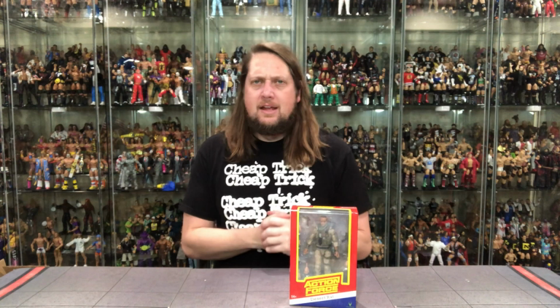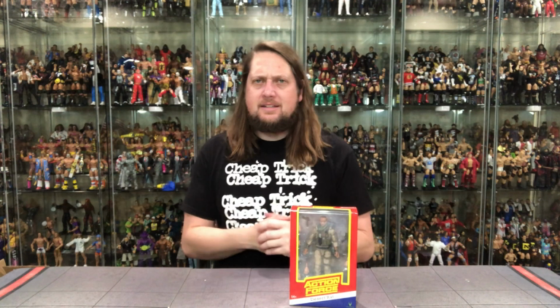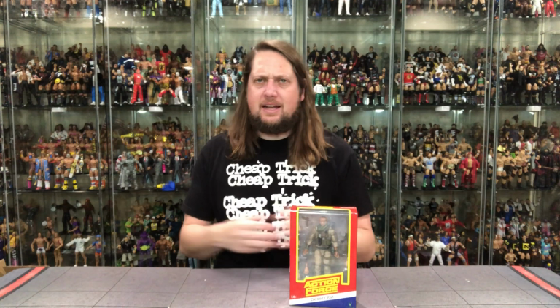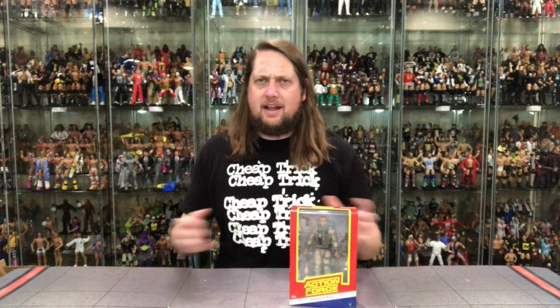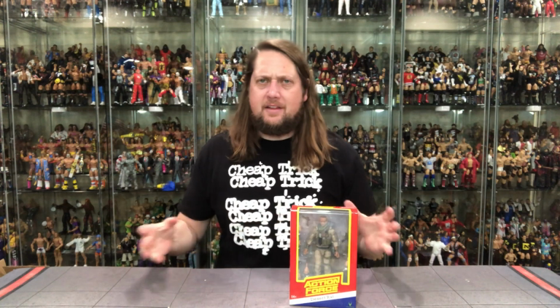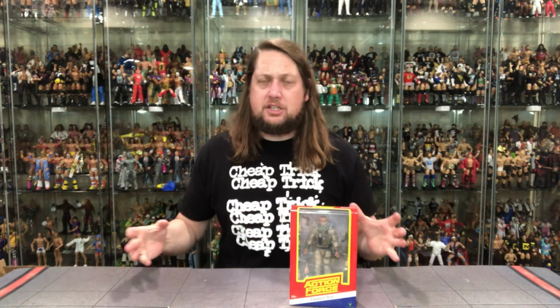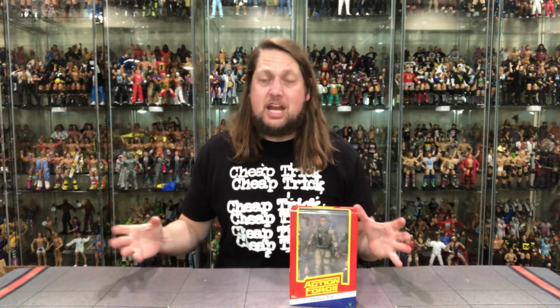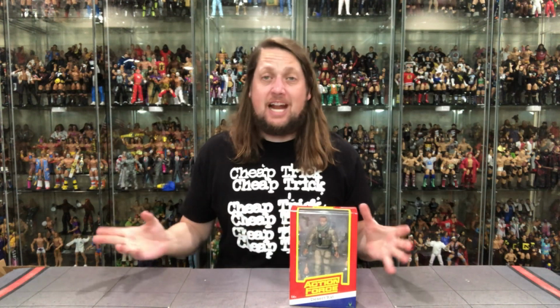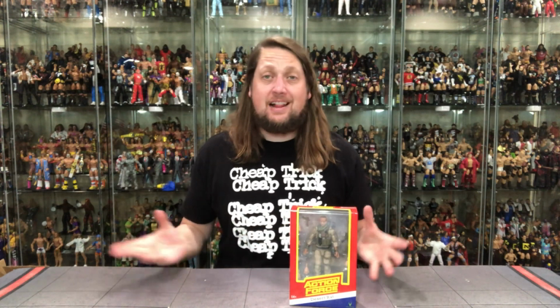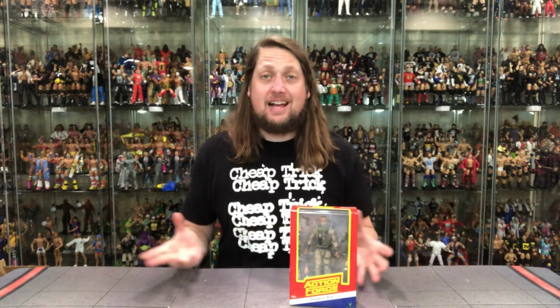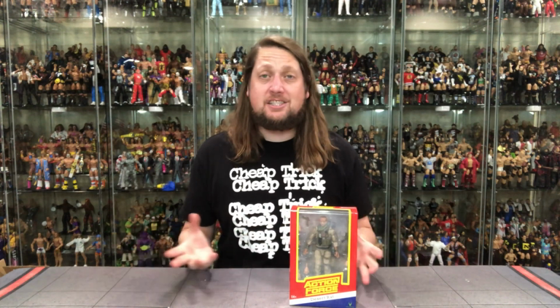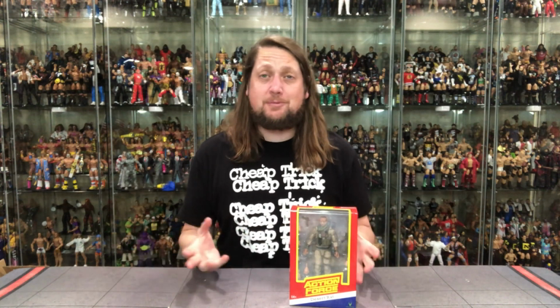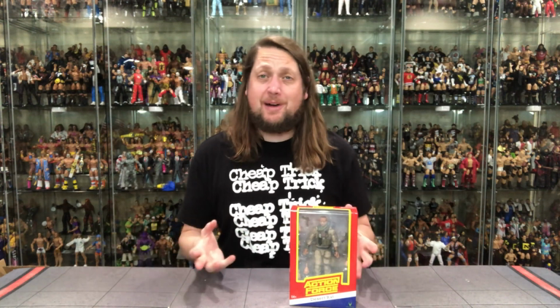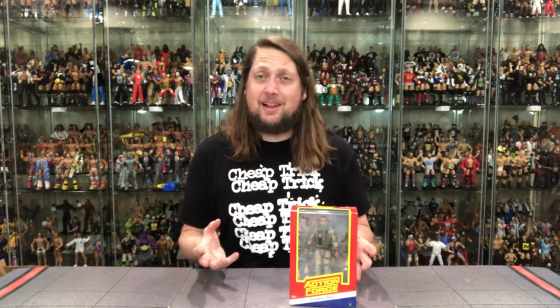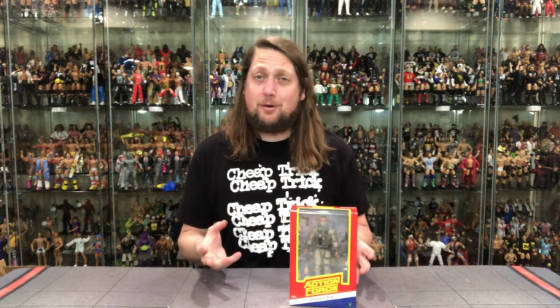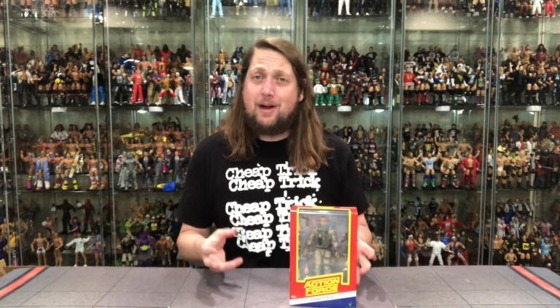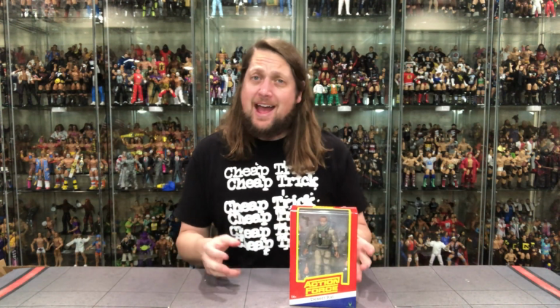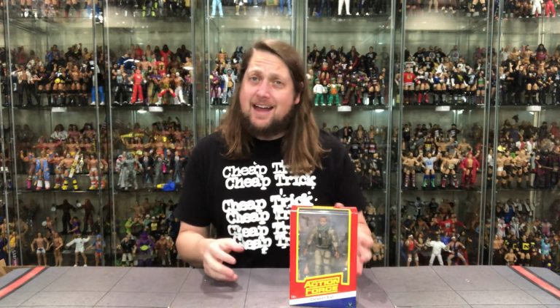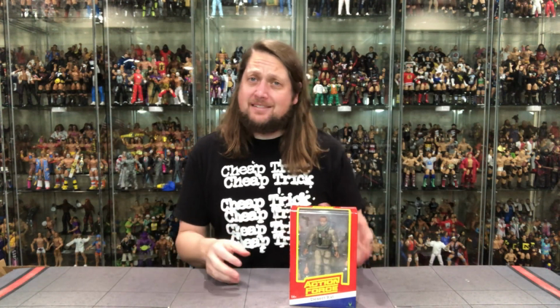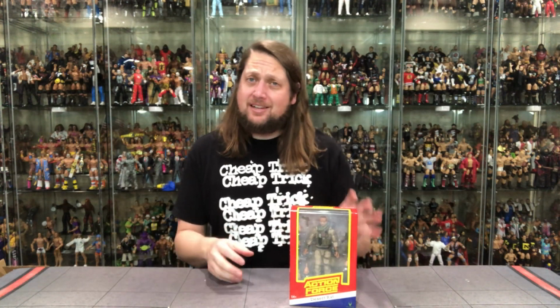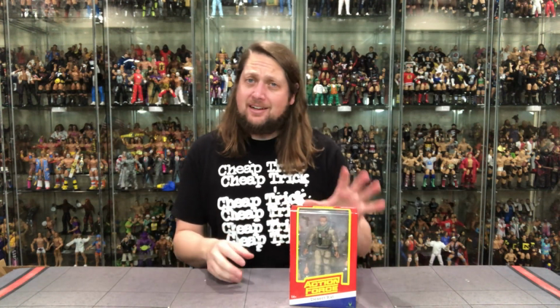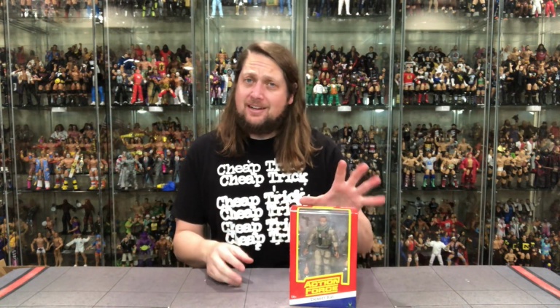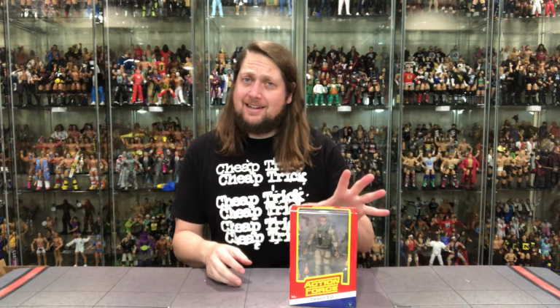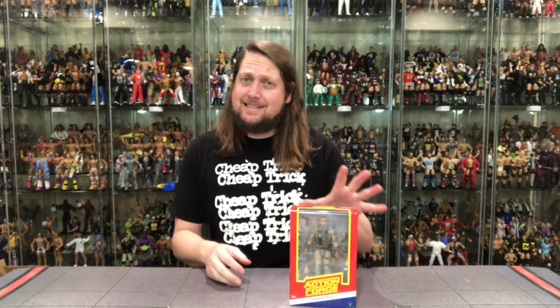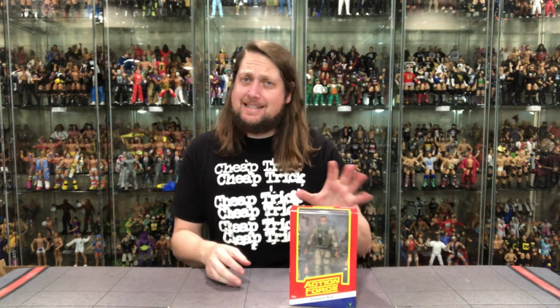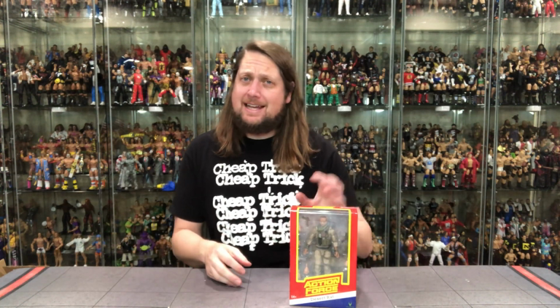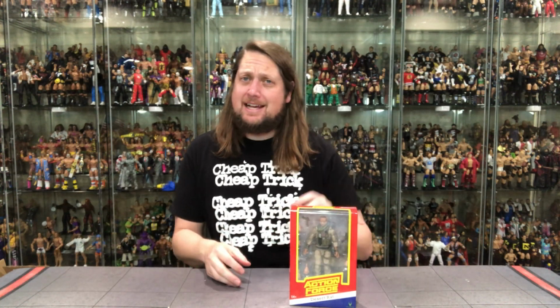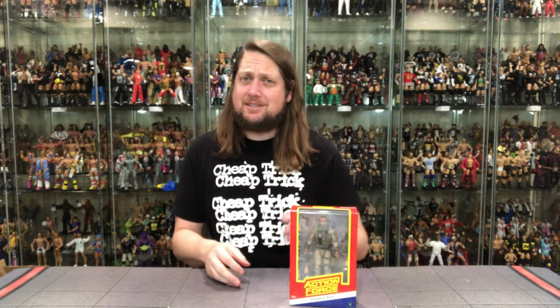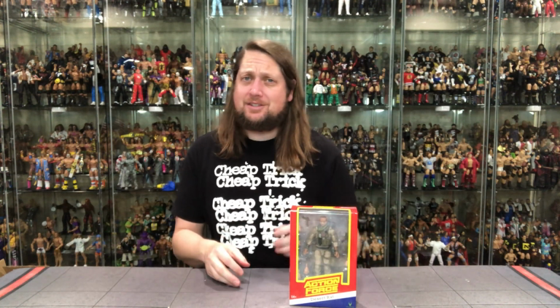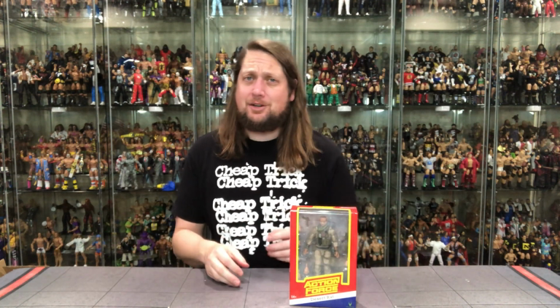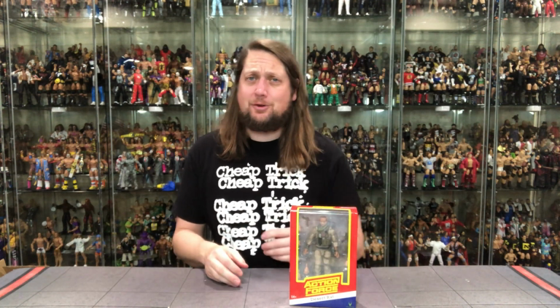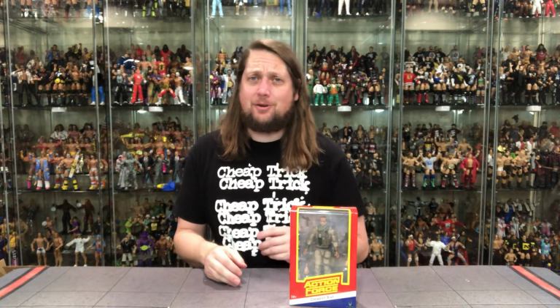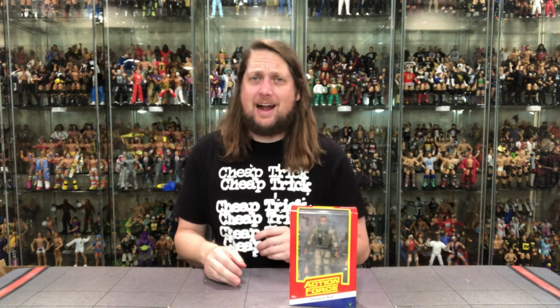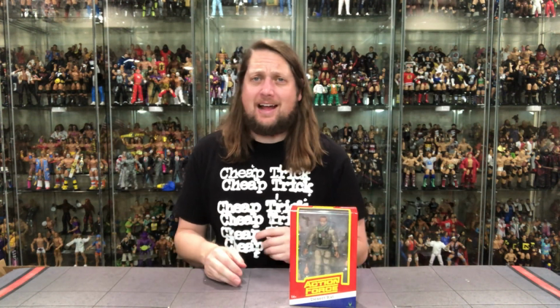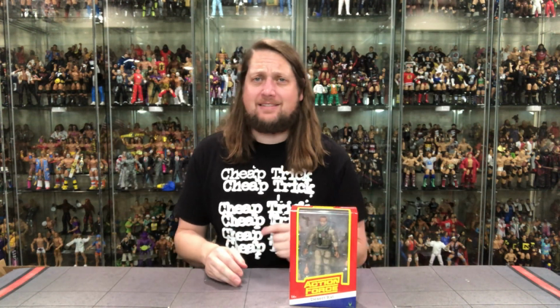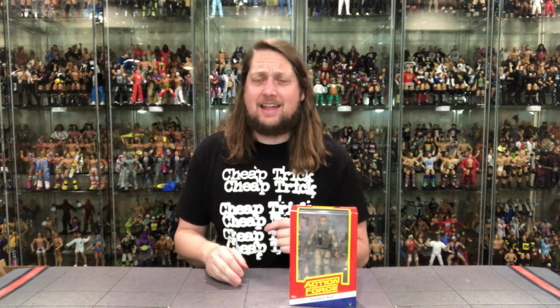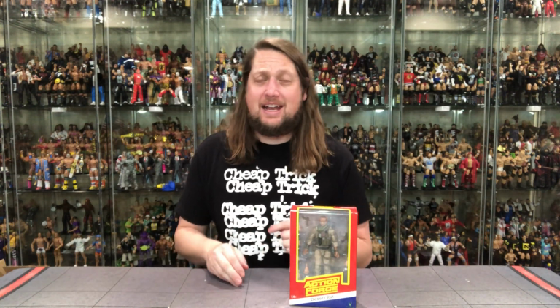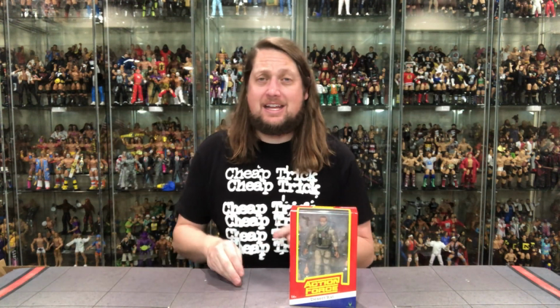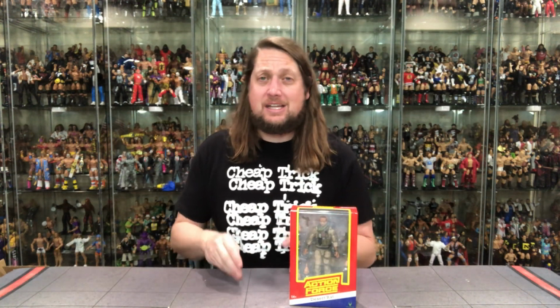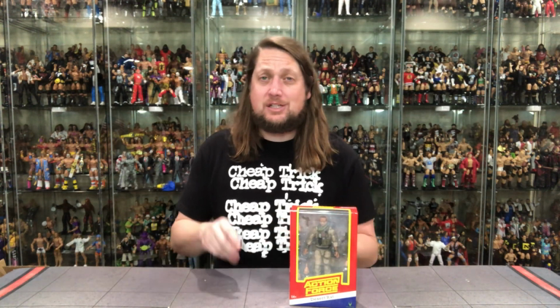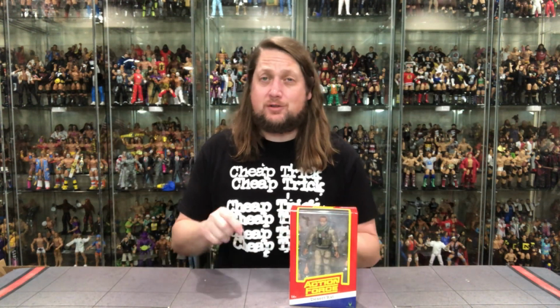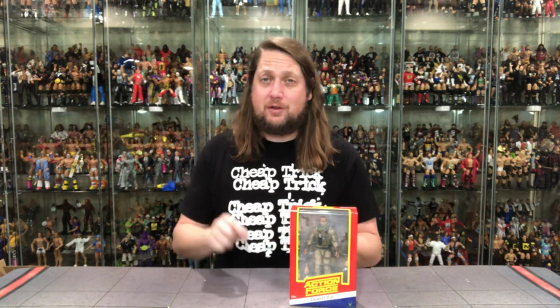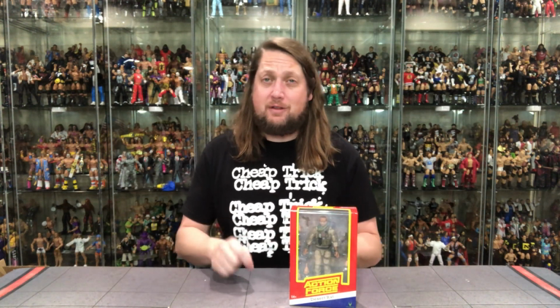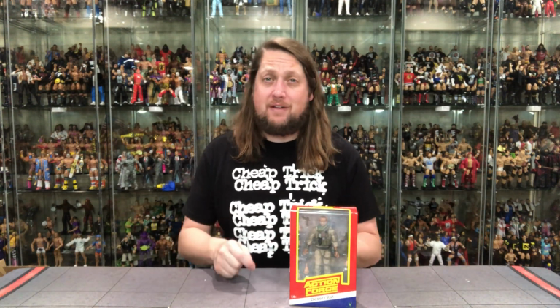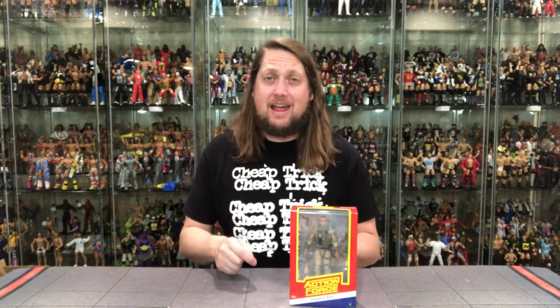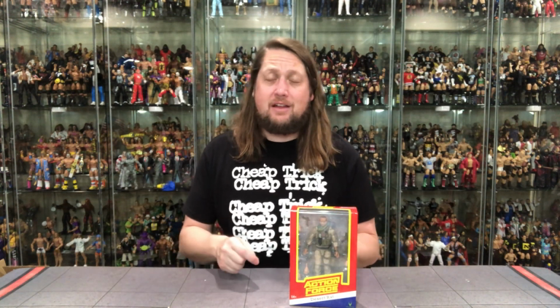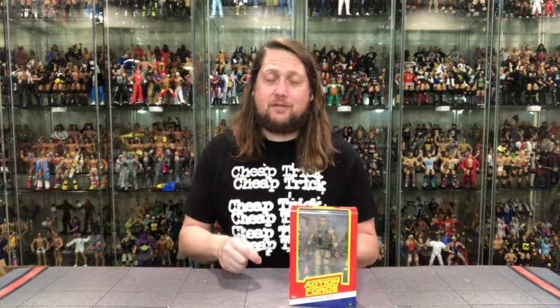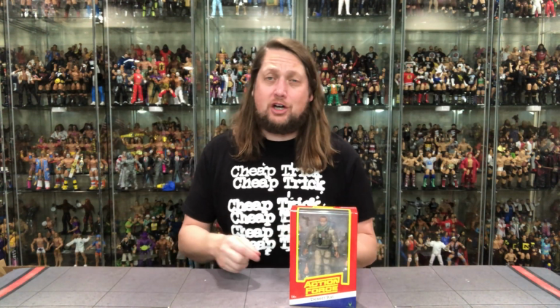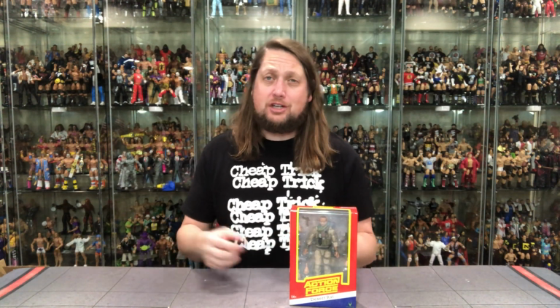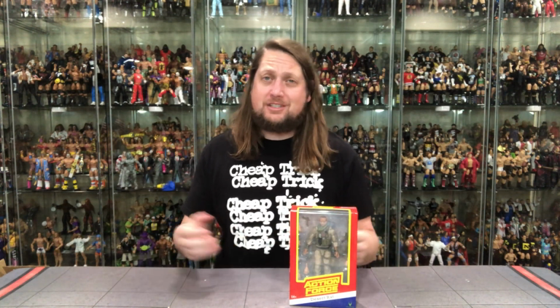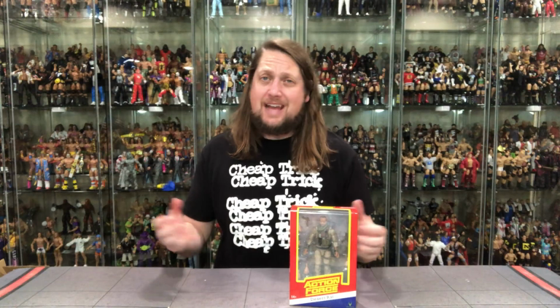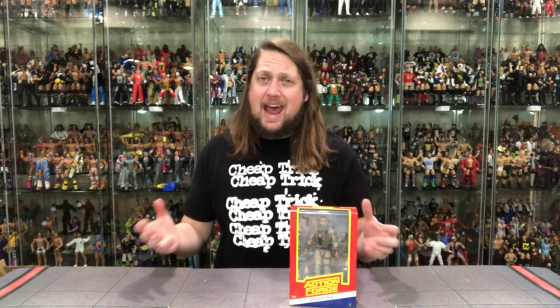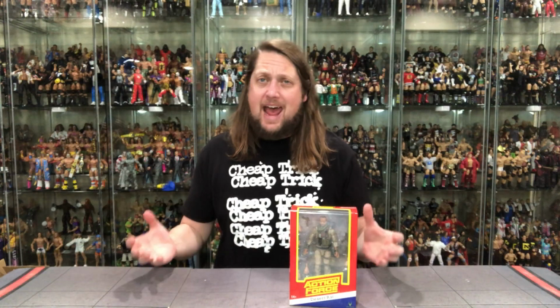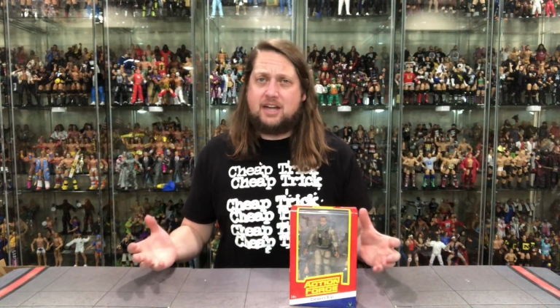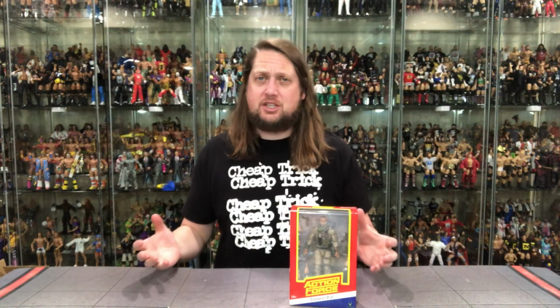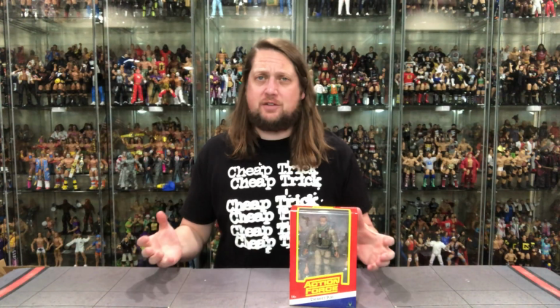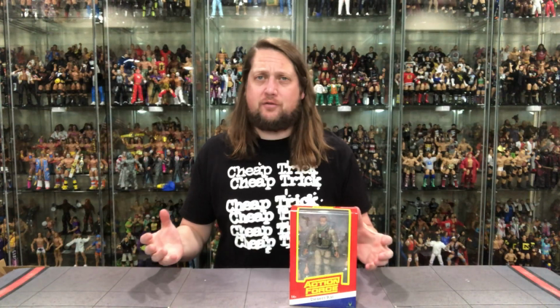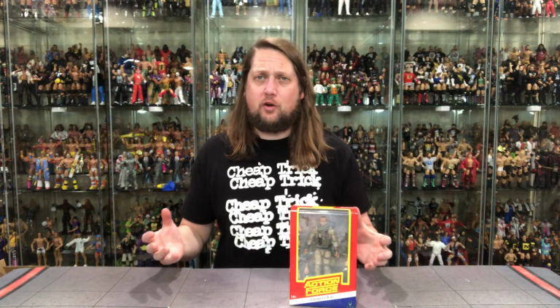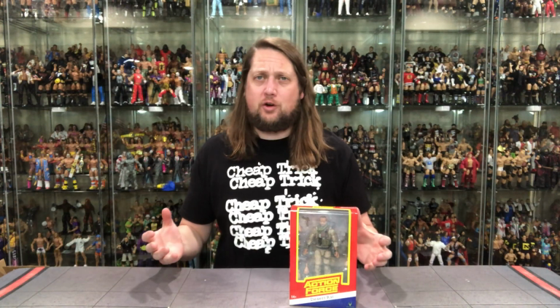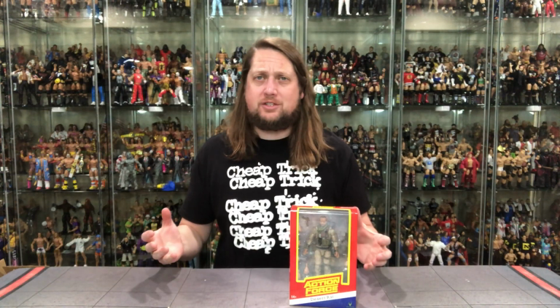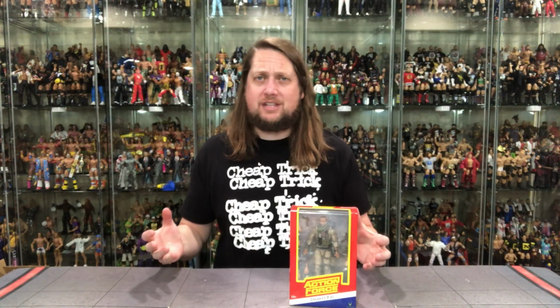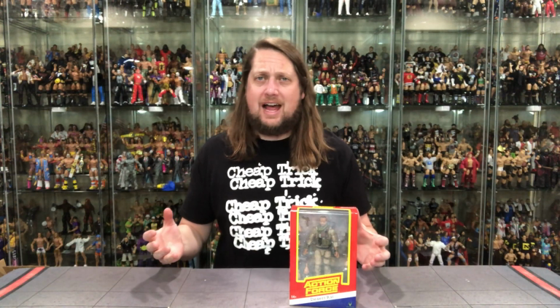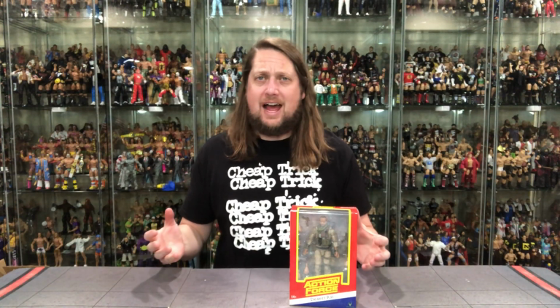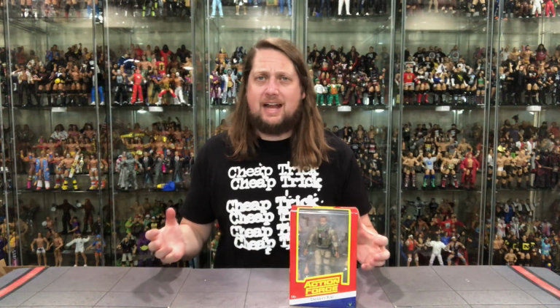Today on the channel, I smell a rat — a desert rat, that is, from the Valaverse Action Force line.